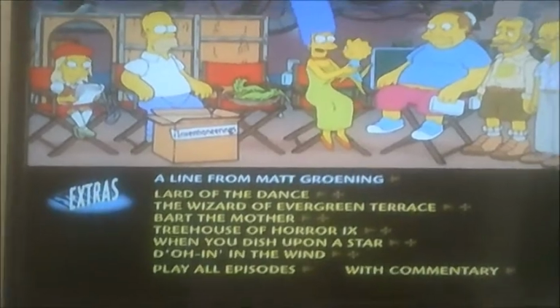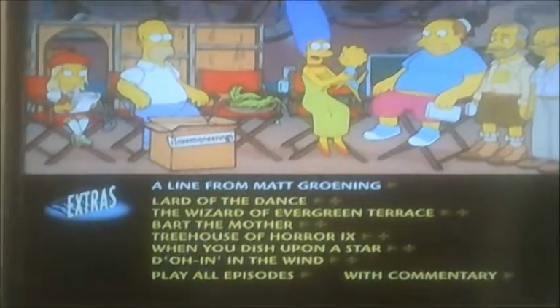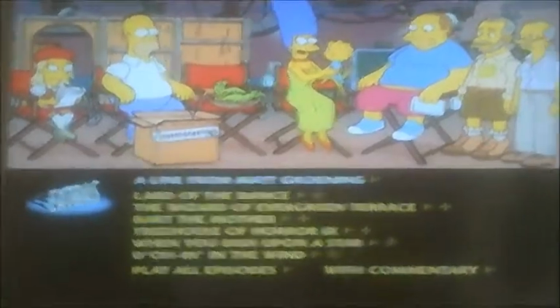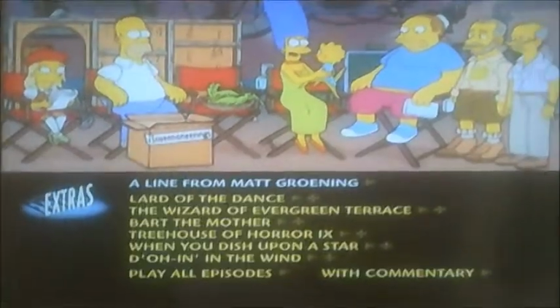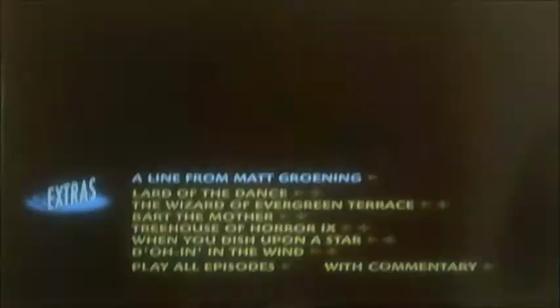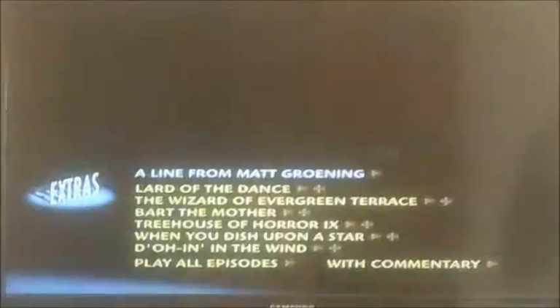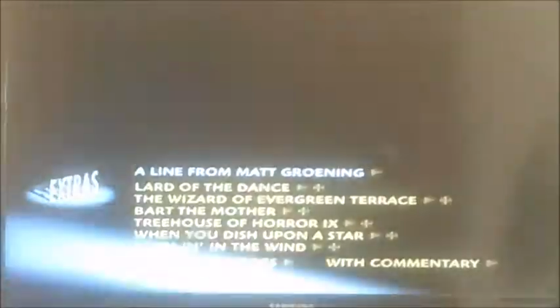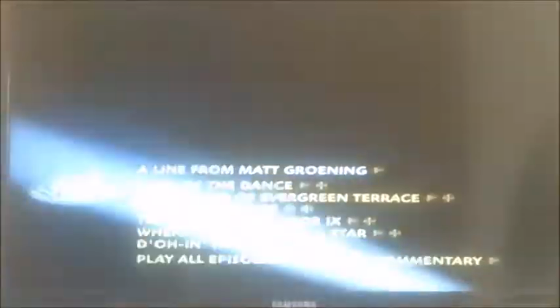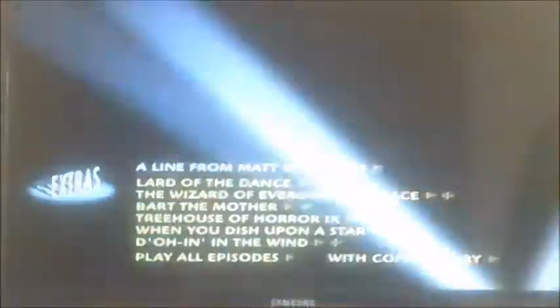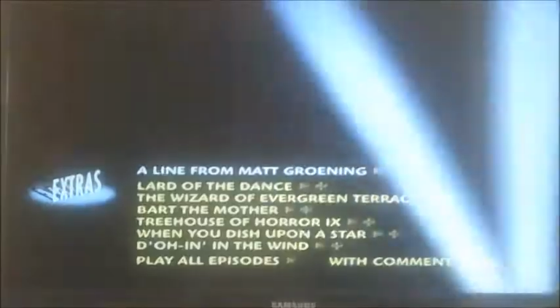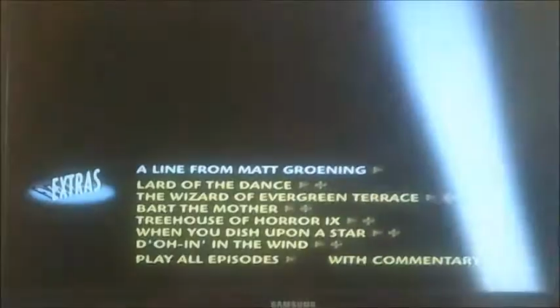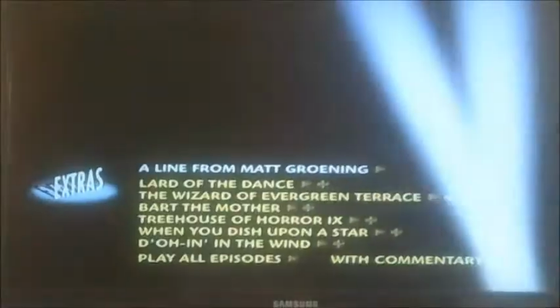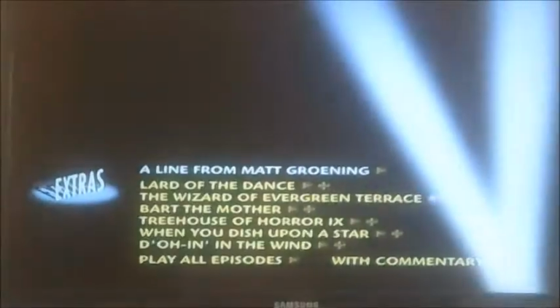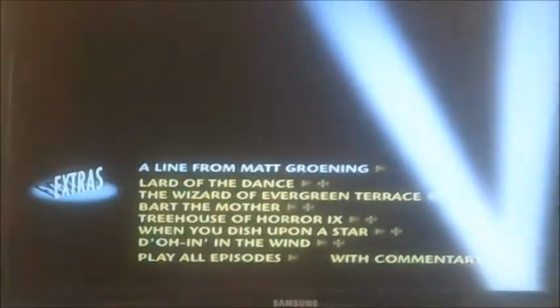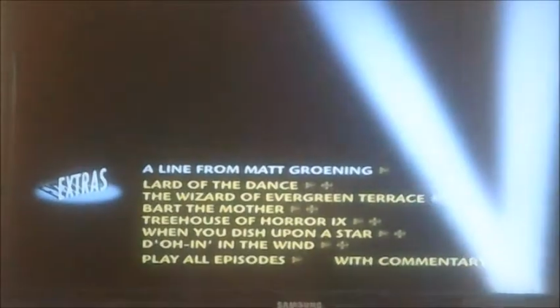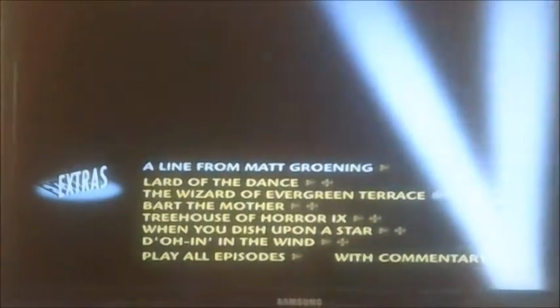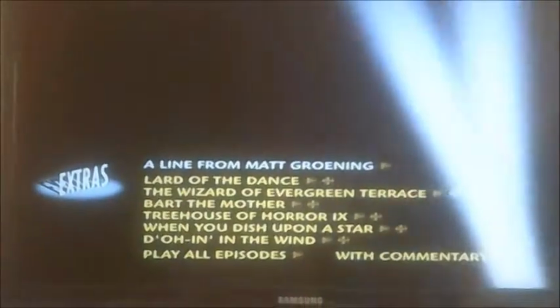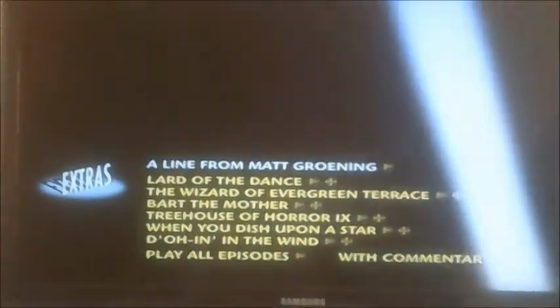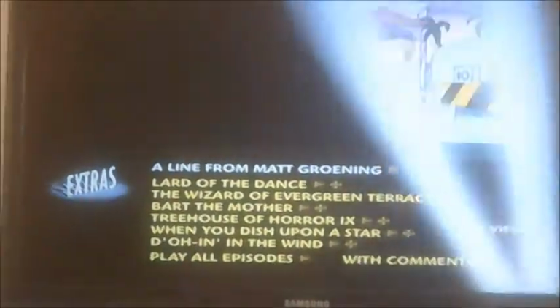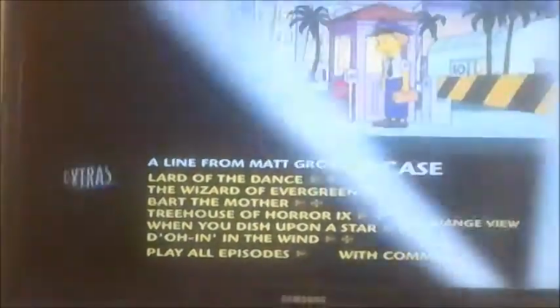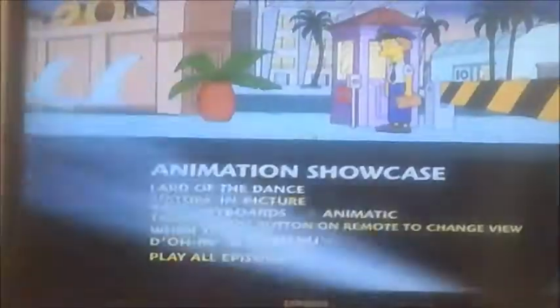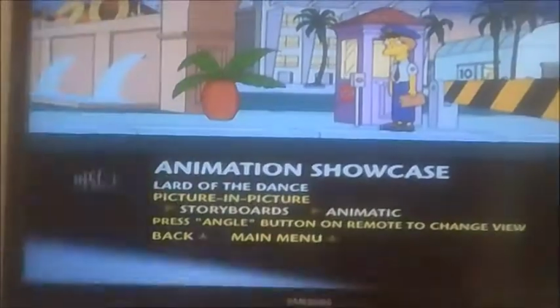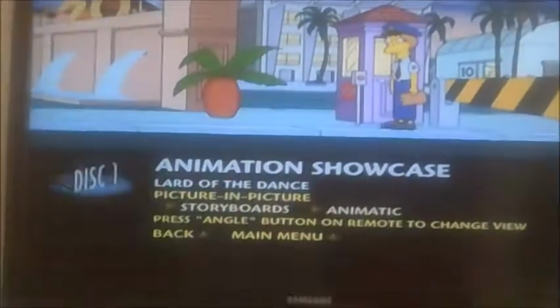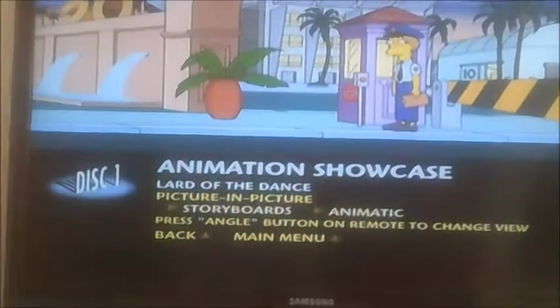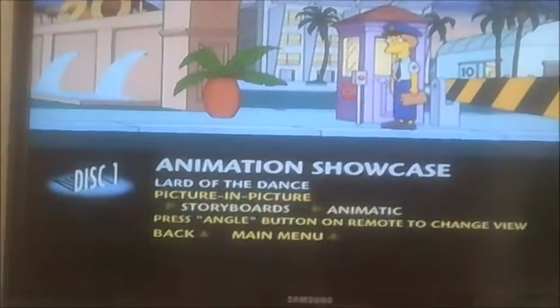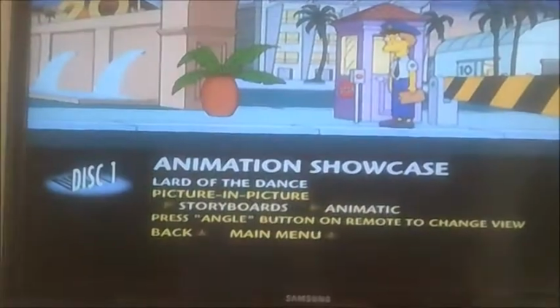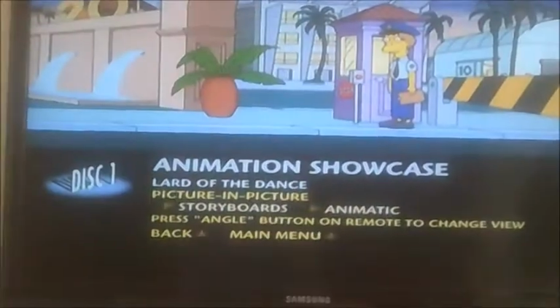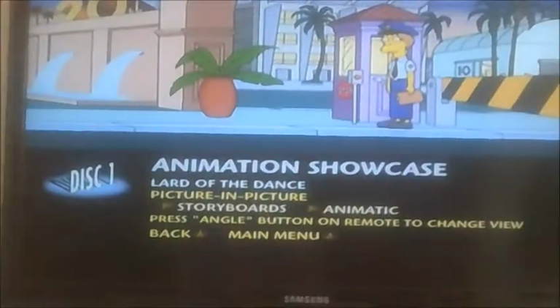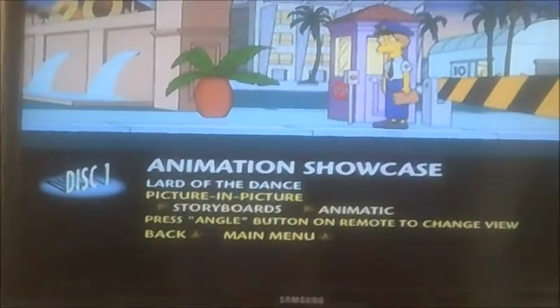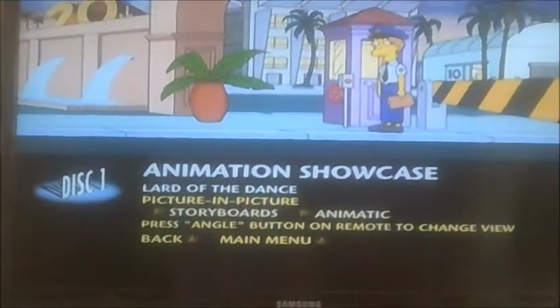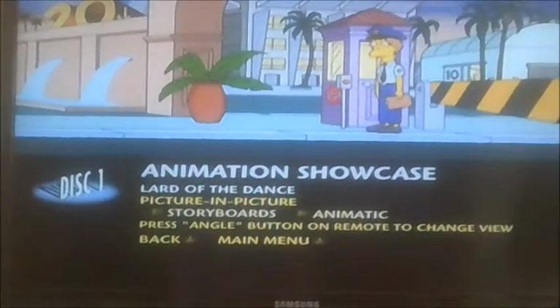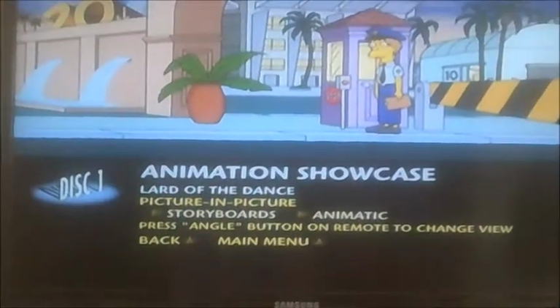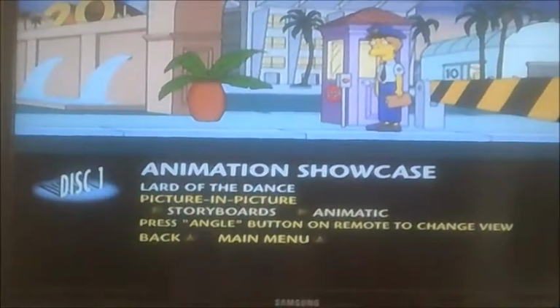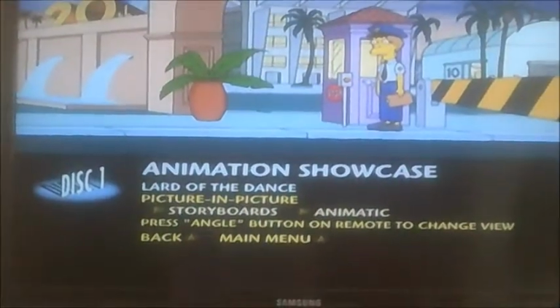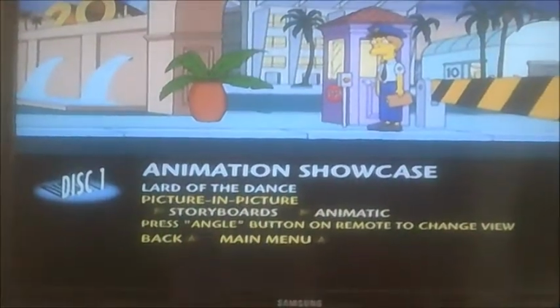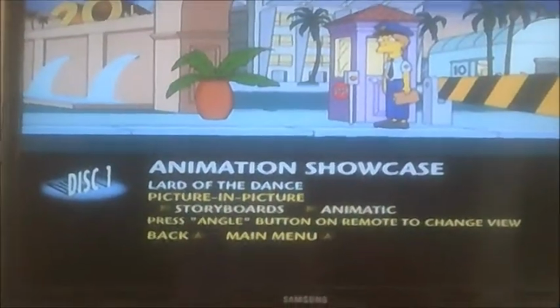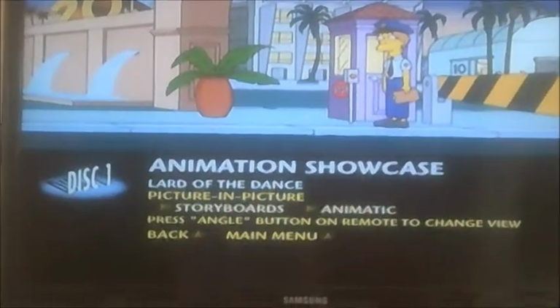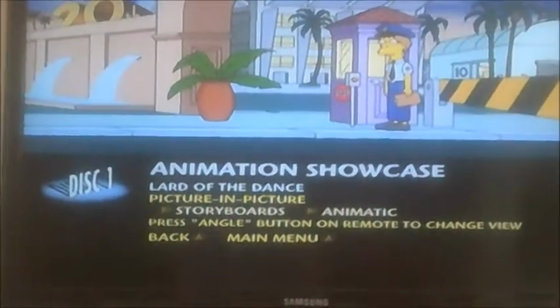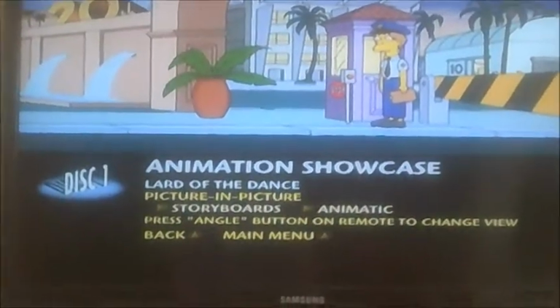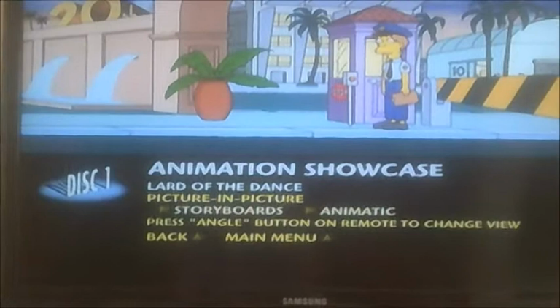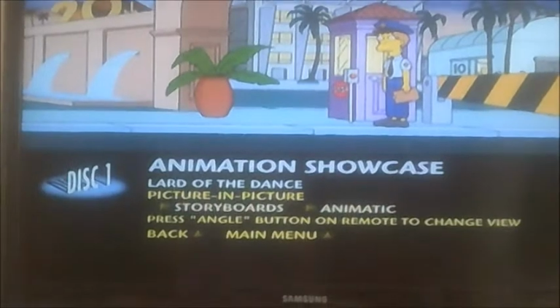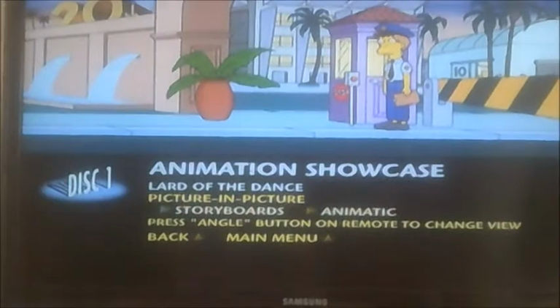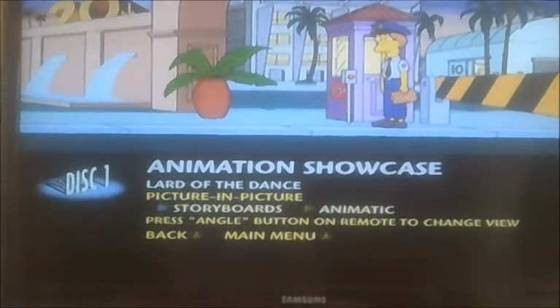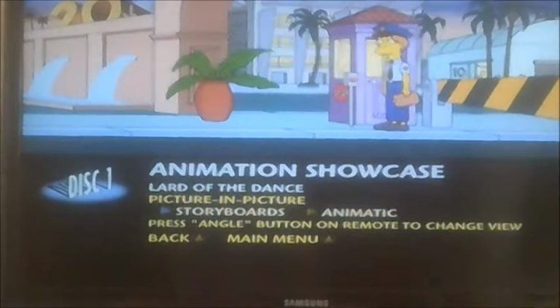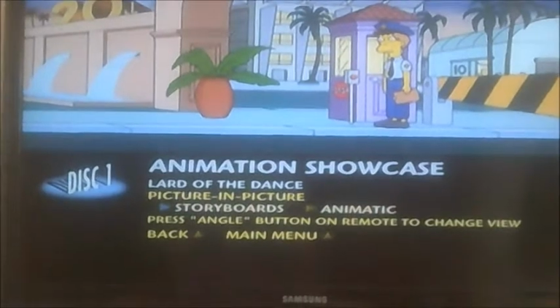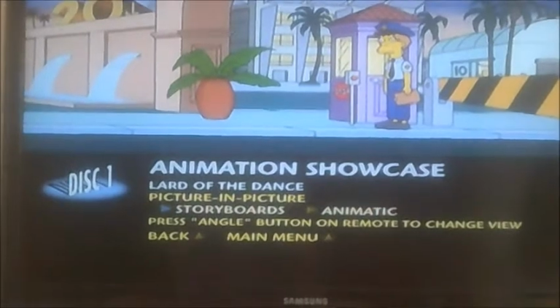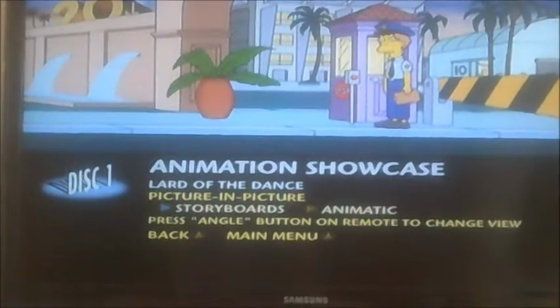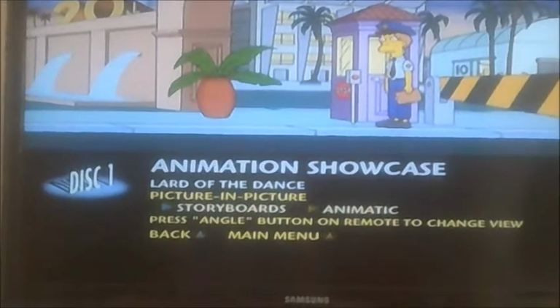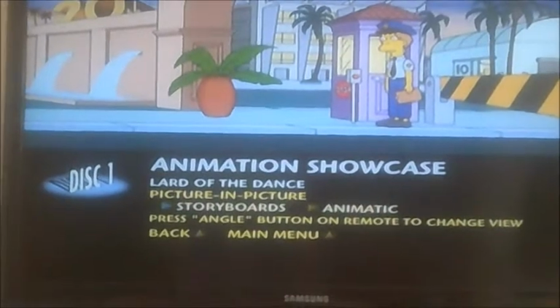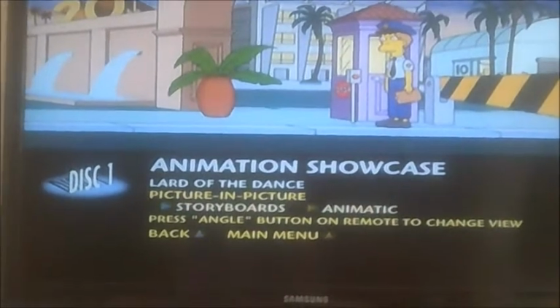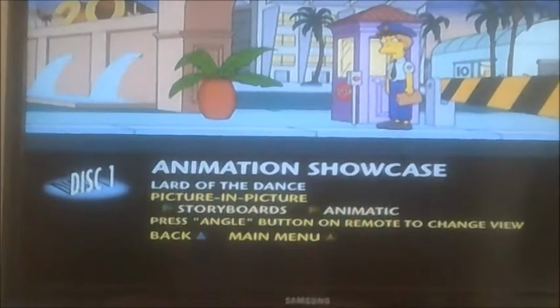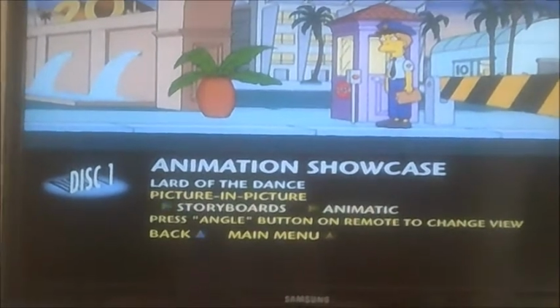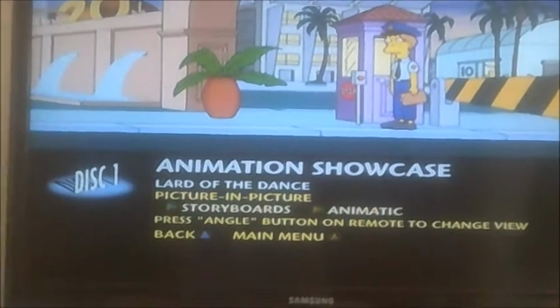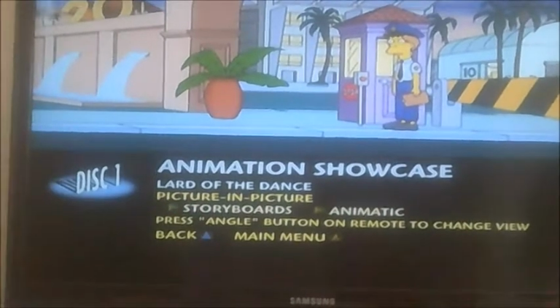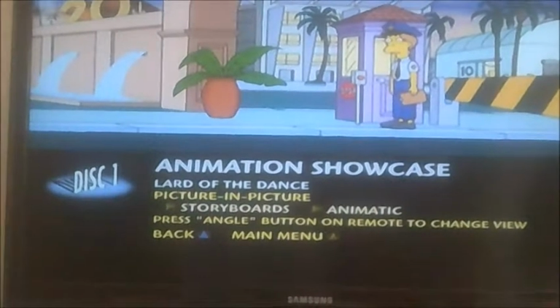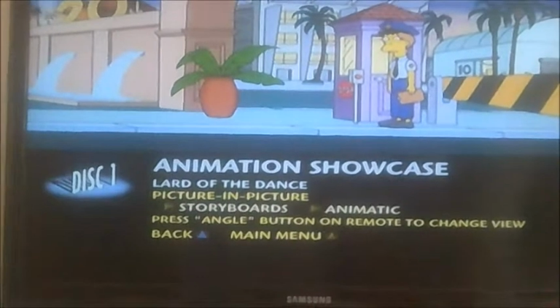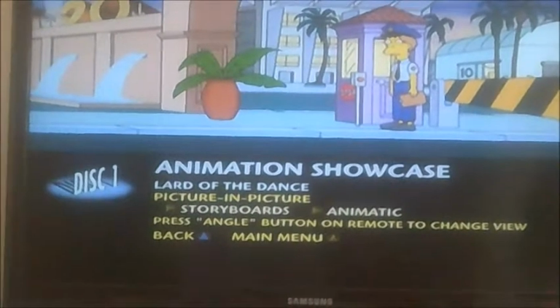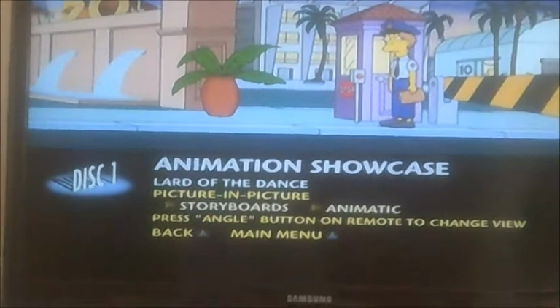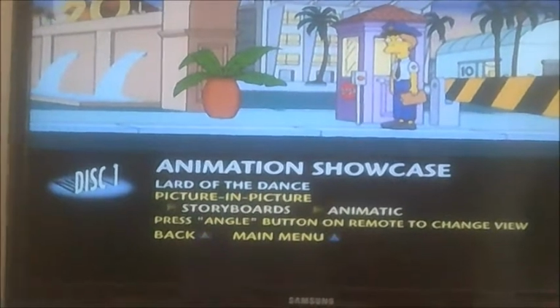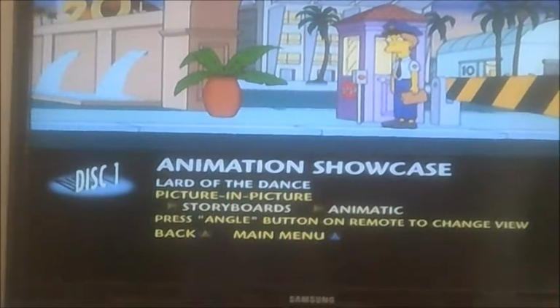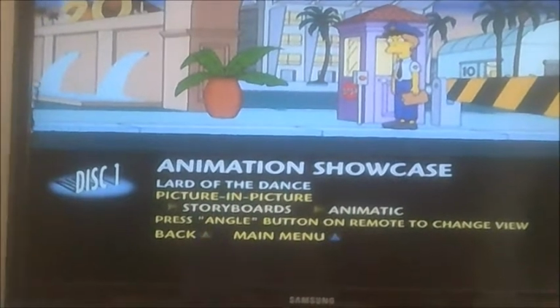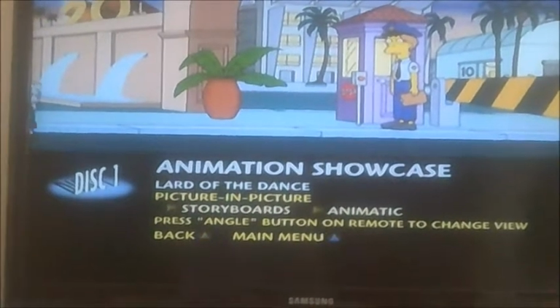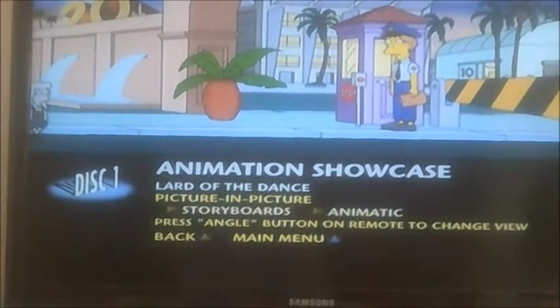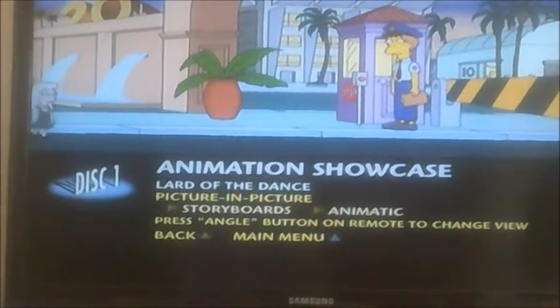Let's have a look at some extras next. So, as you can see, it's got picture-in-picture, and there's storyboards and animatic.